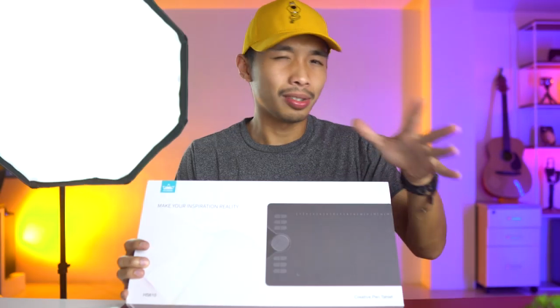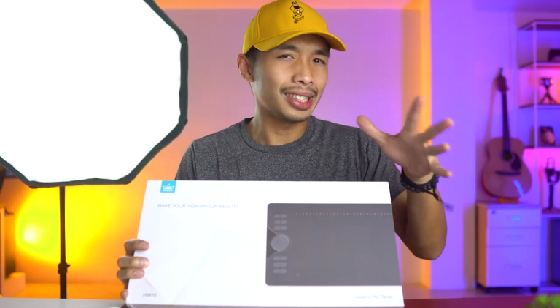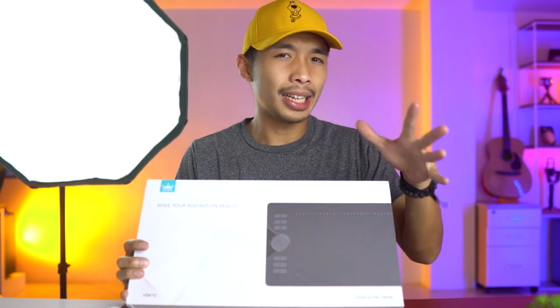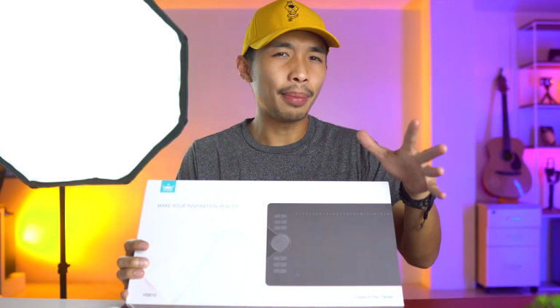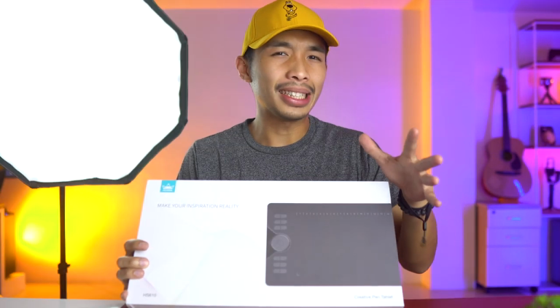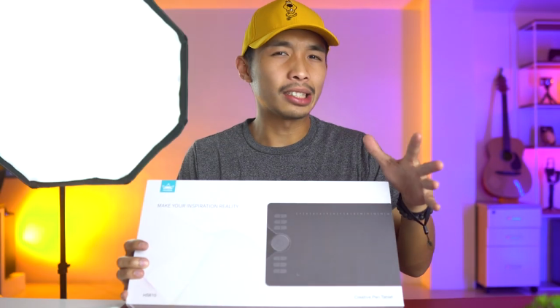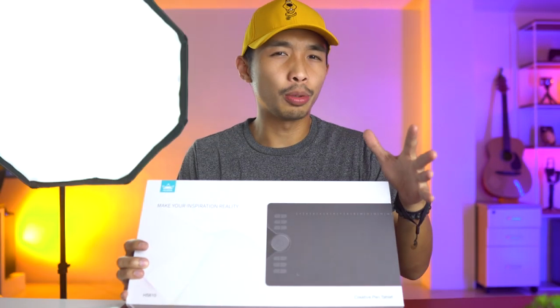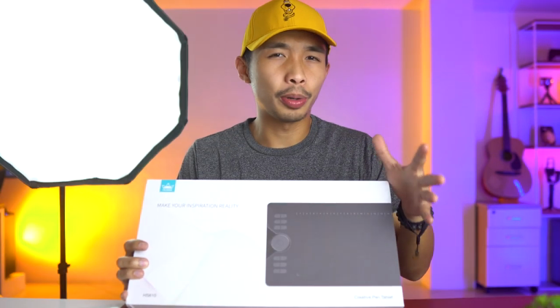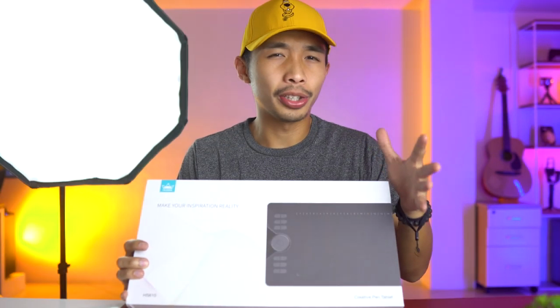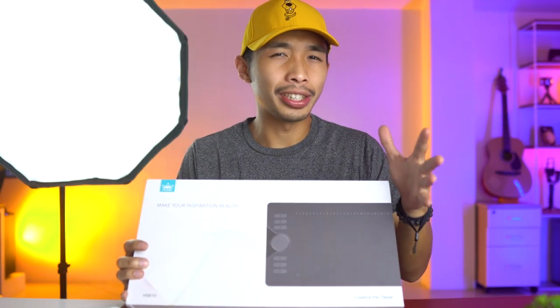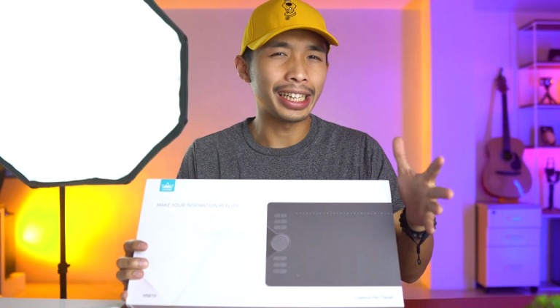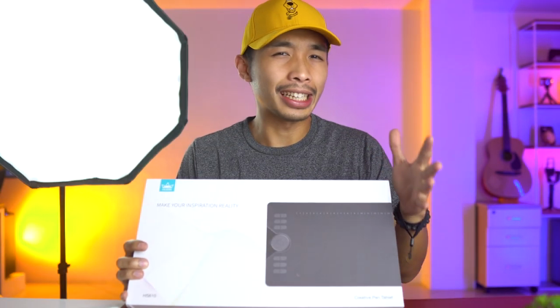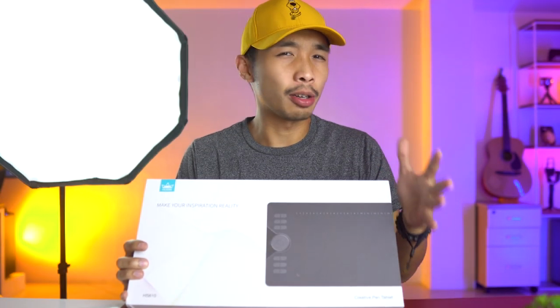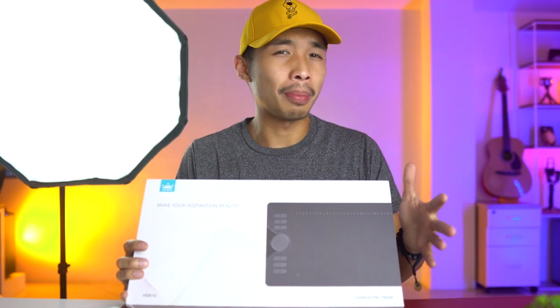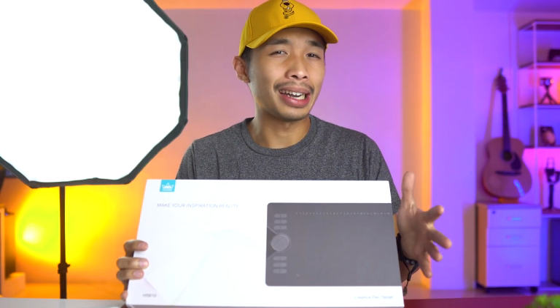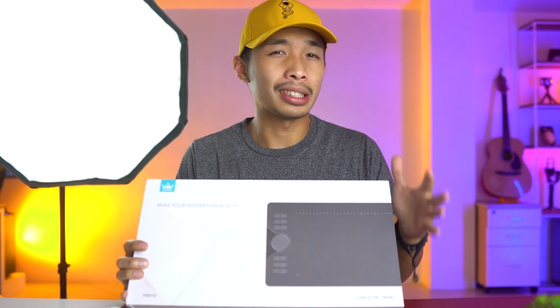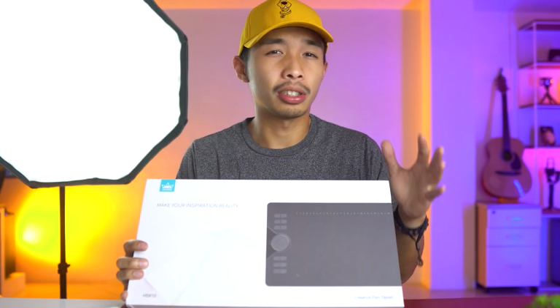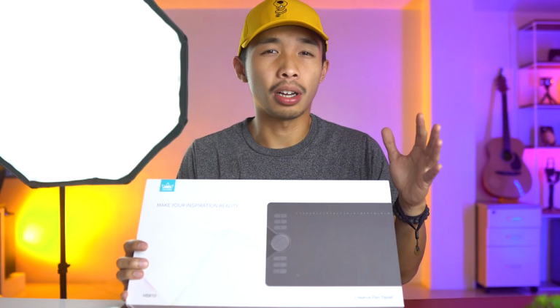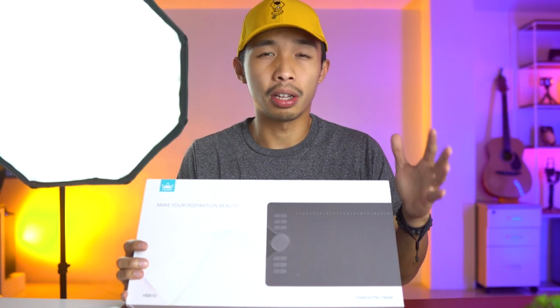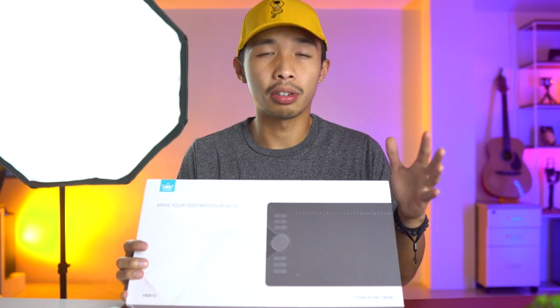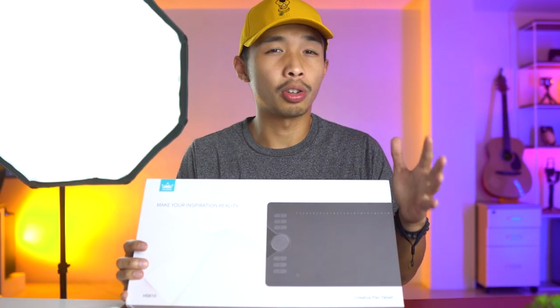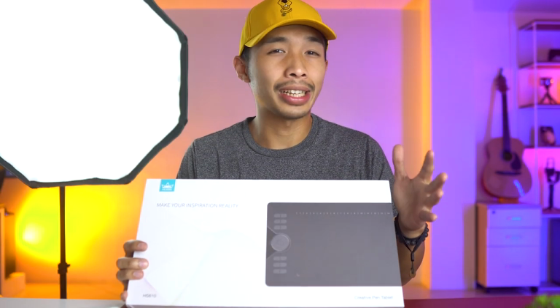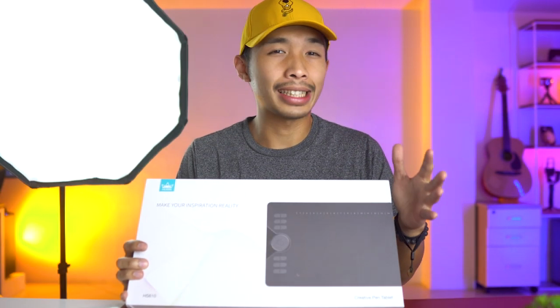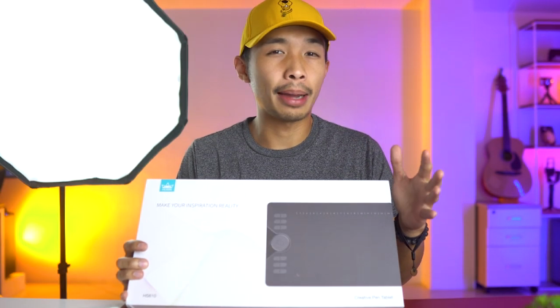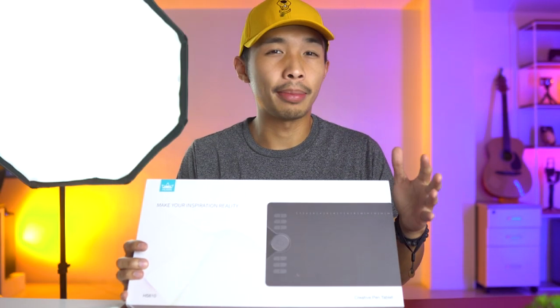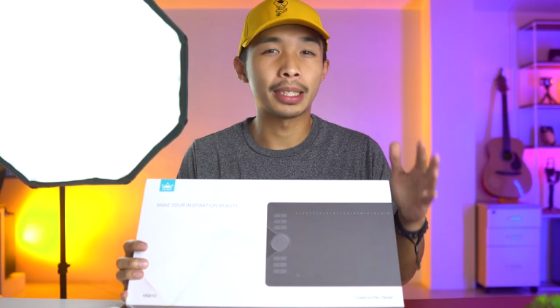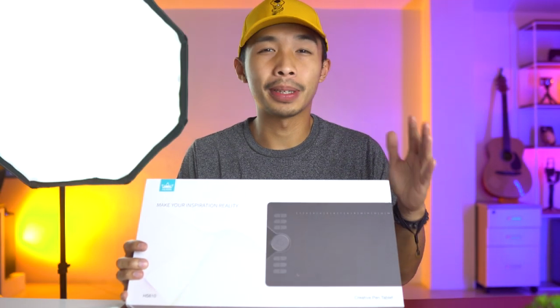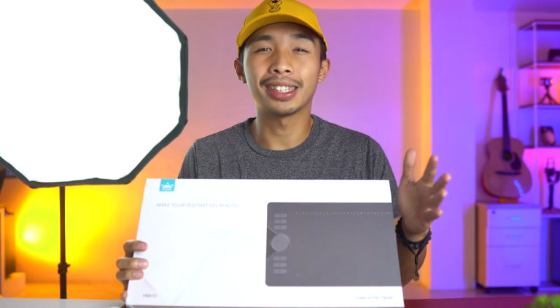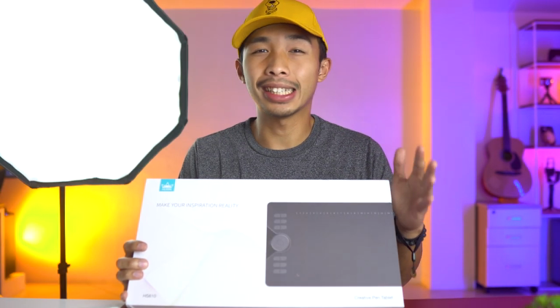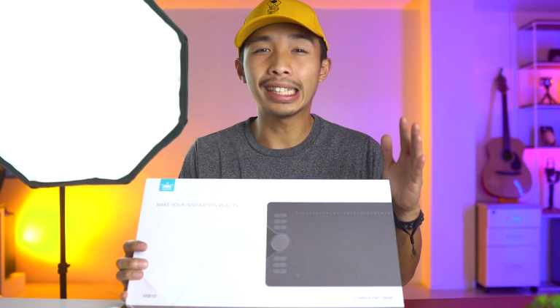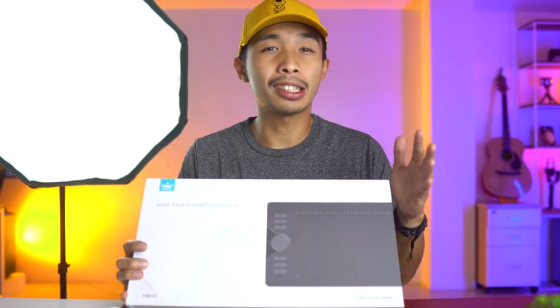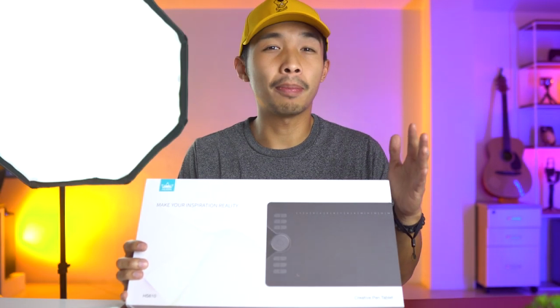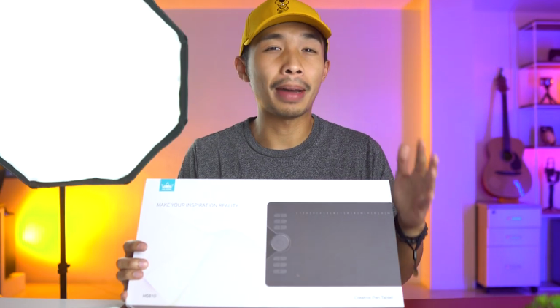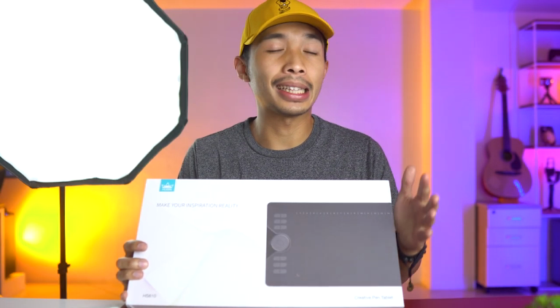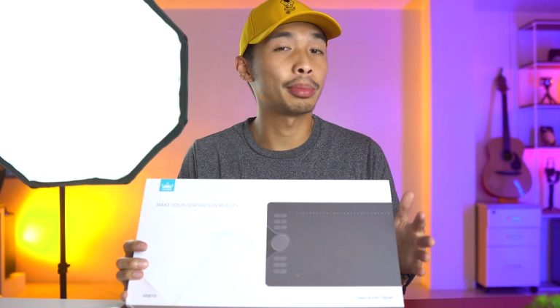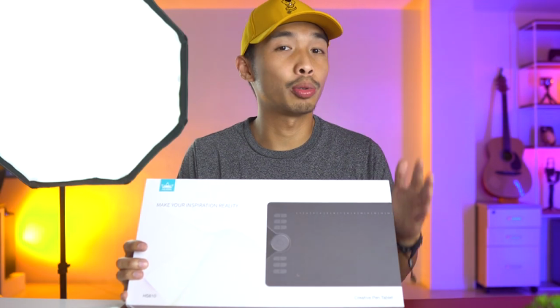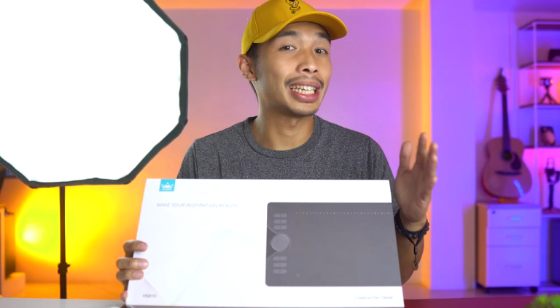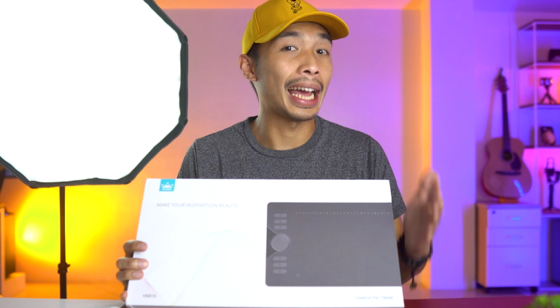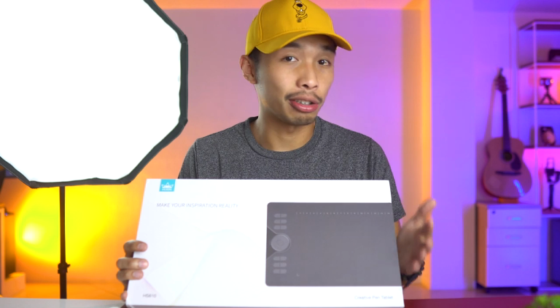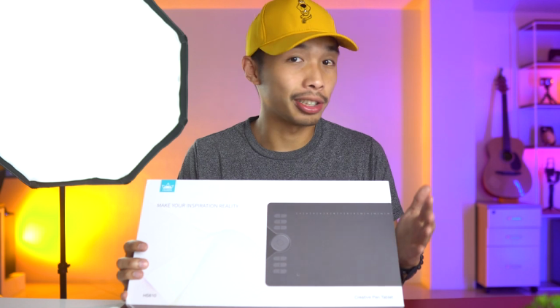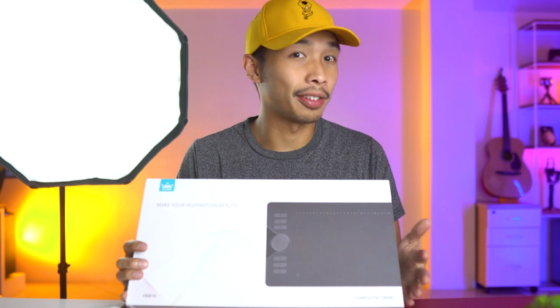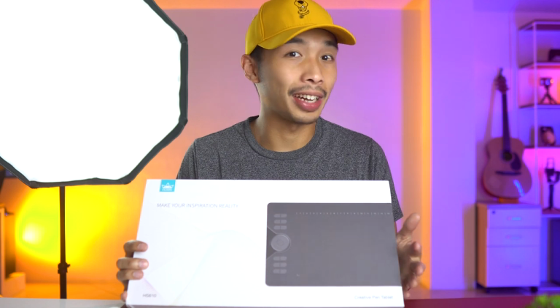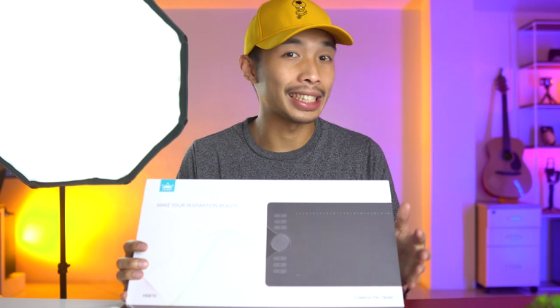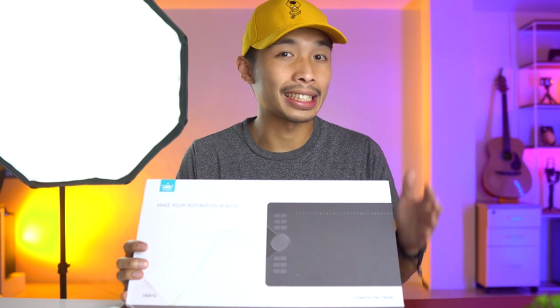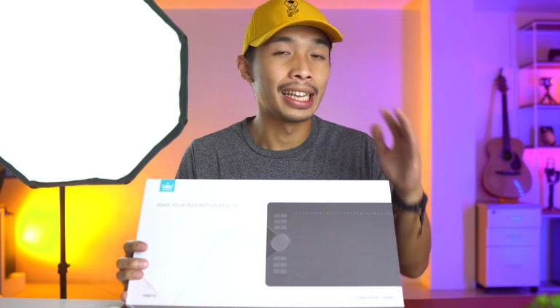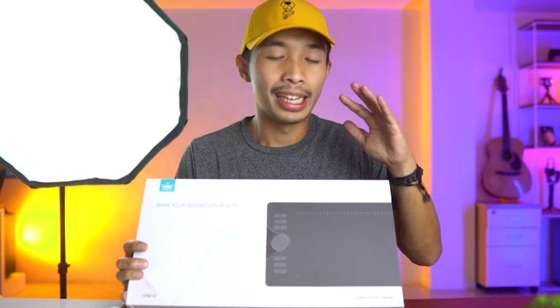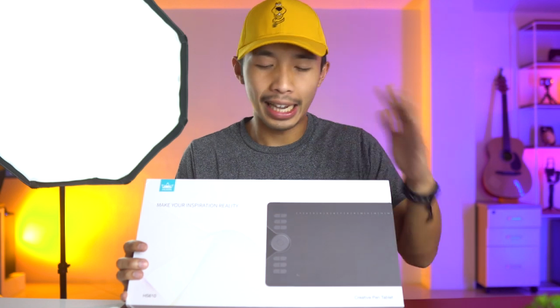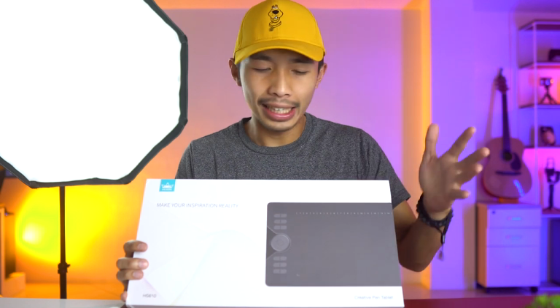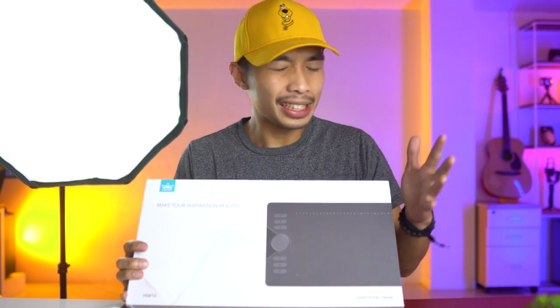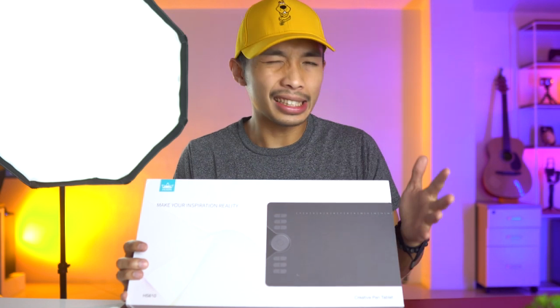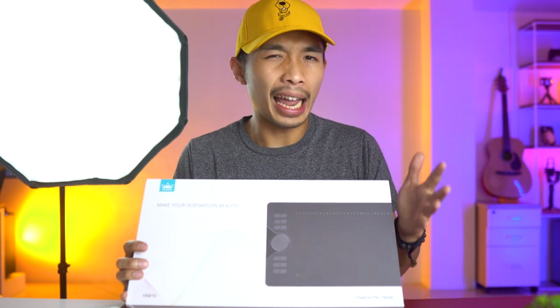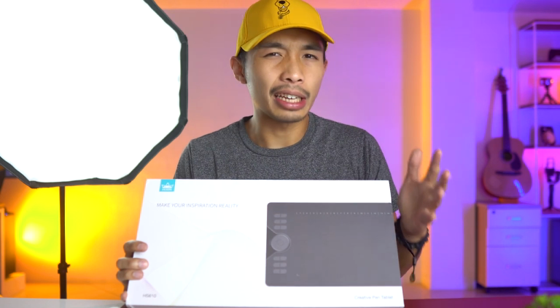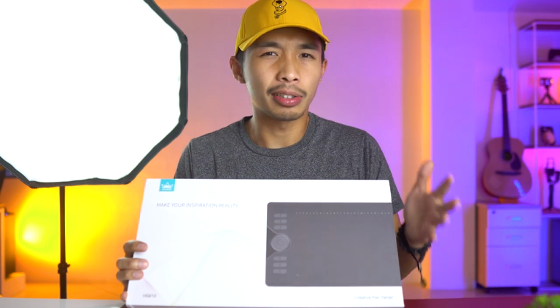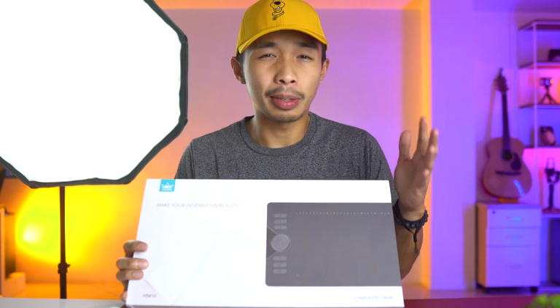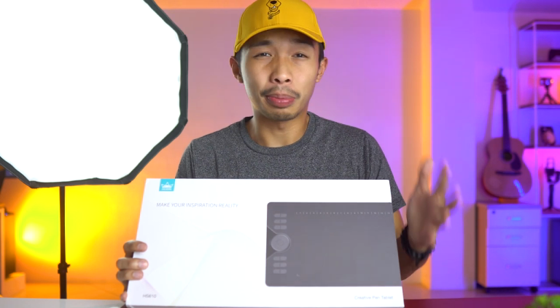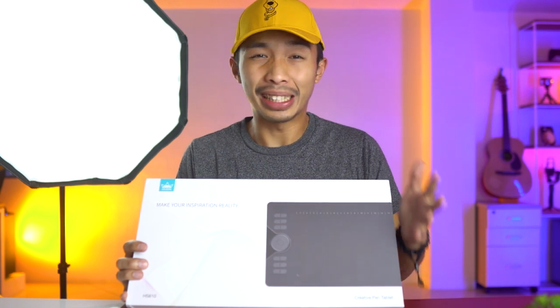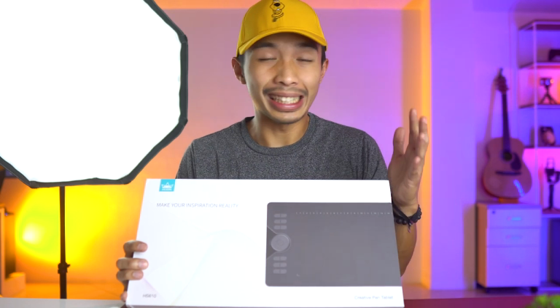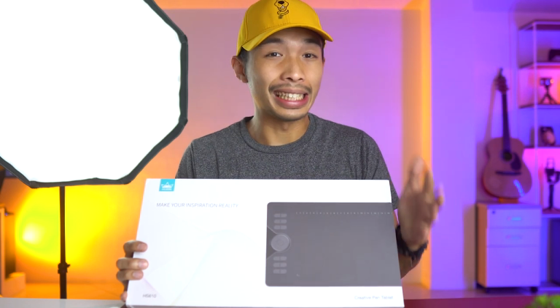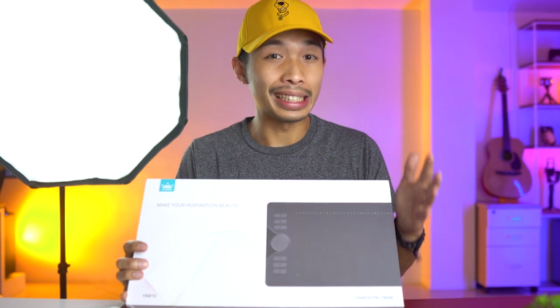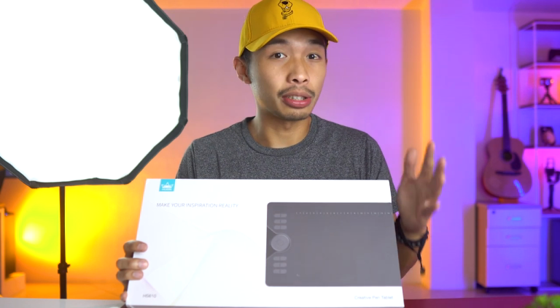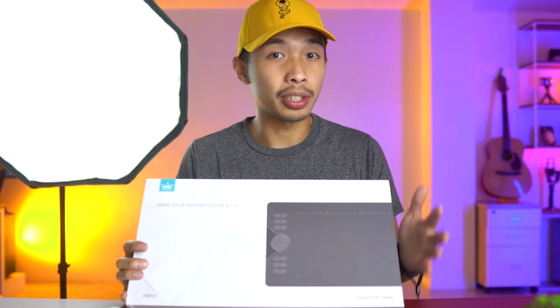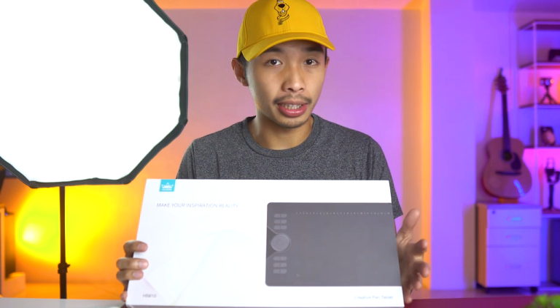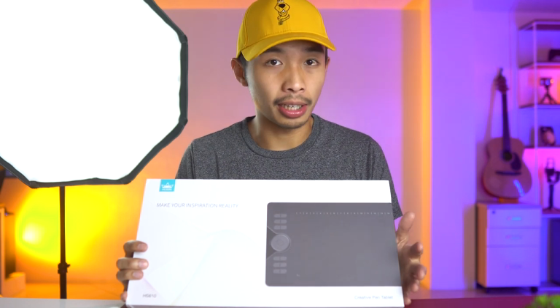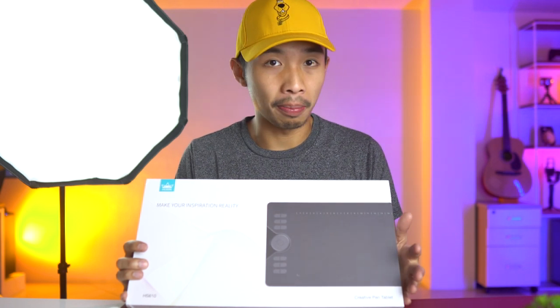This tablet is super unique in comparison to other drawing tablets because it is compatible with Android devices, and it is actually pretty easy to set up.